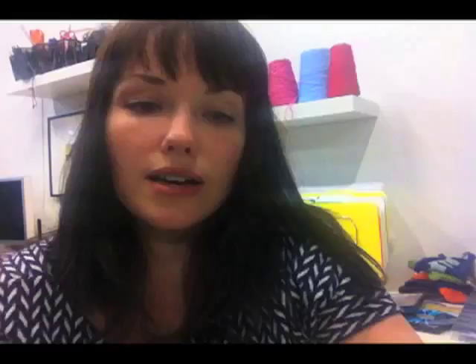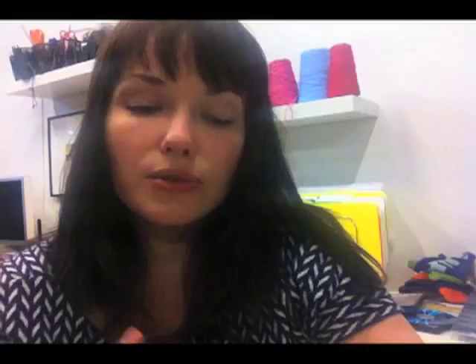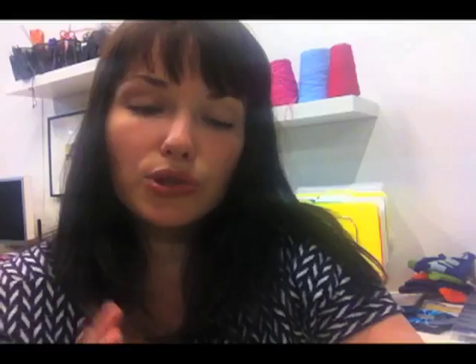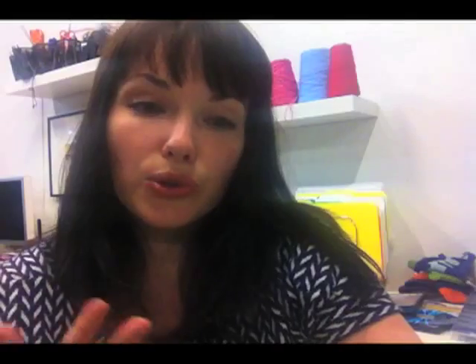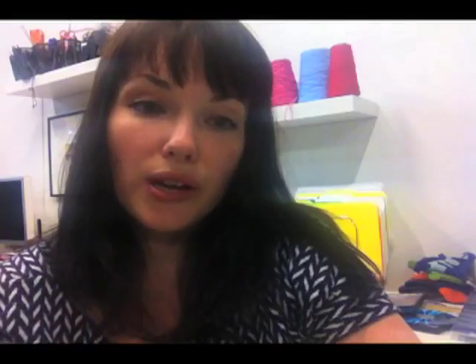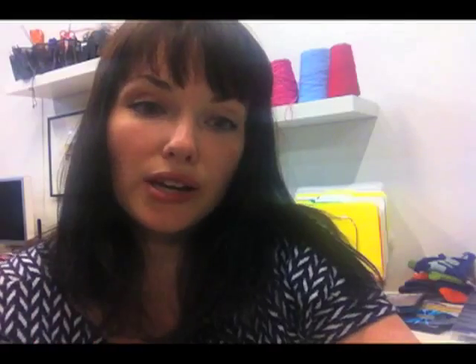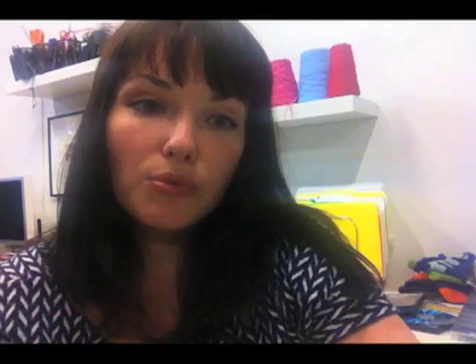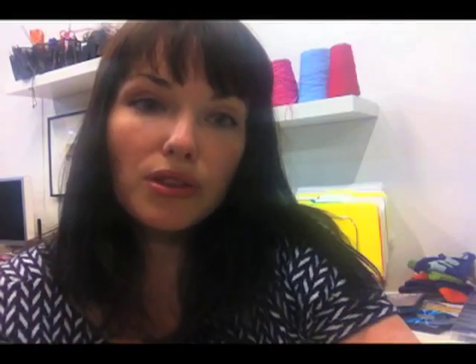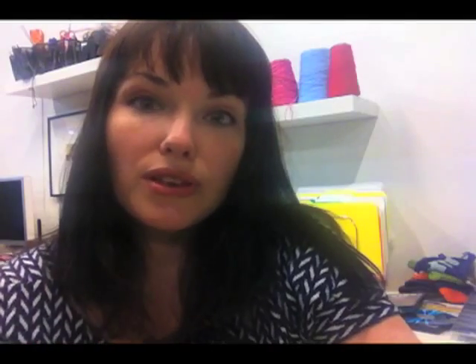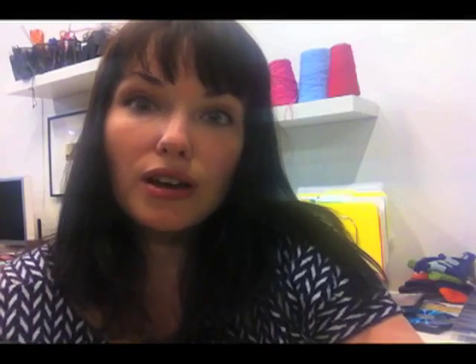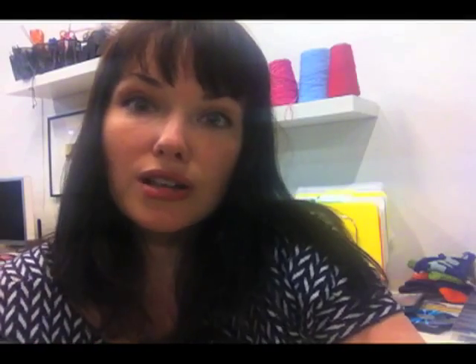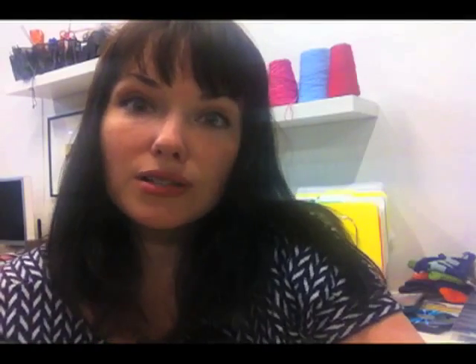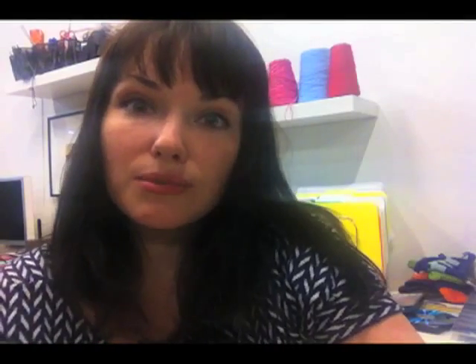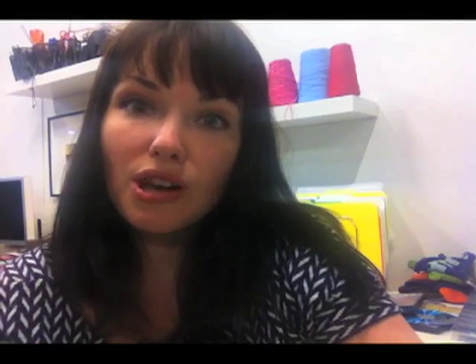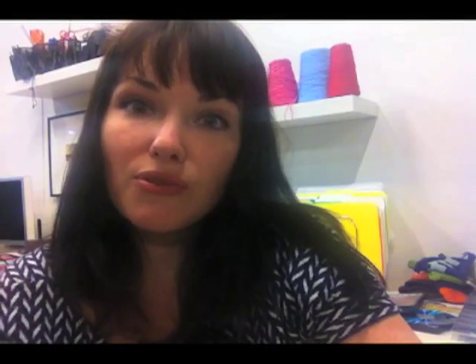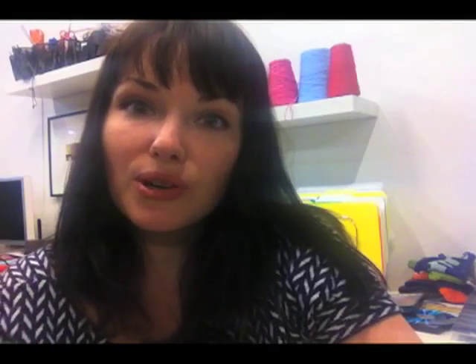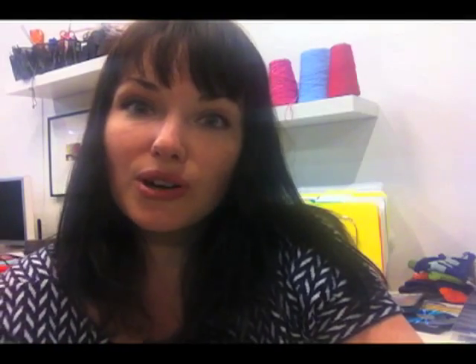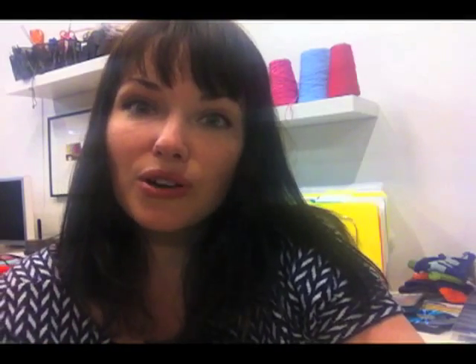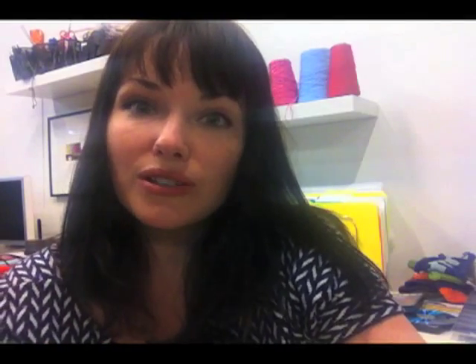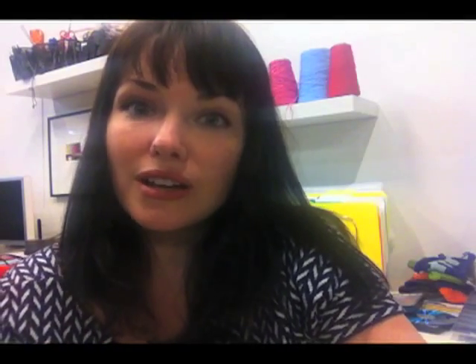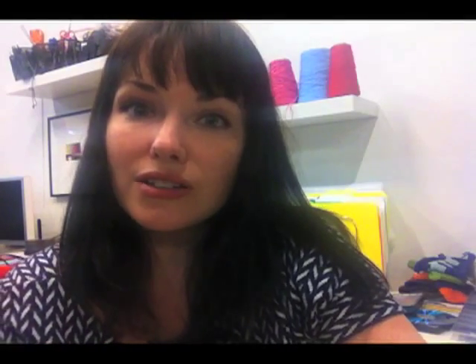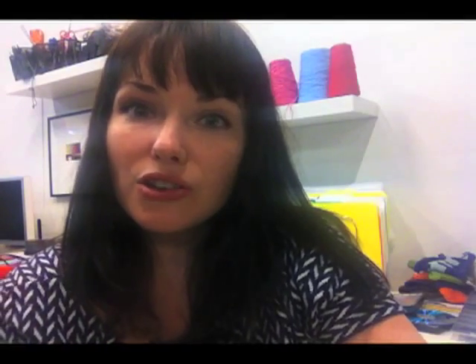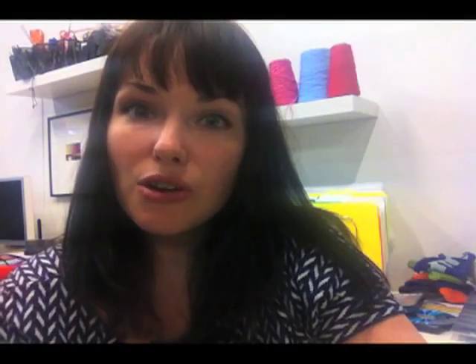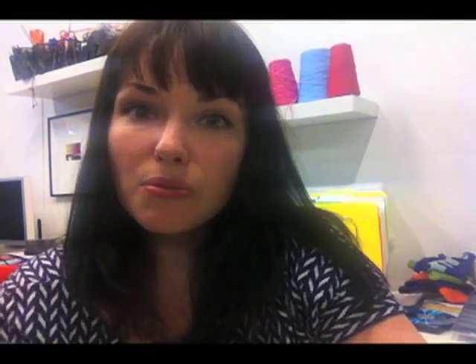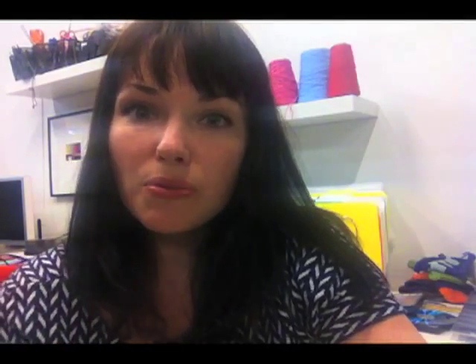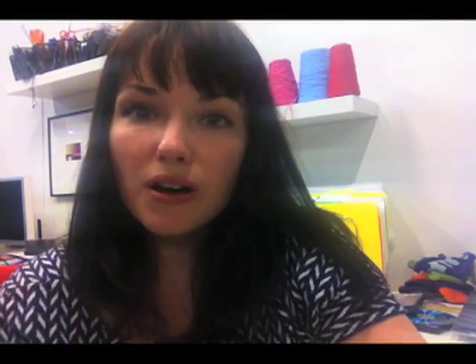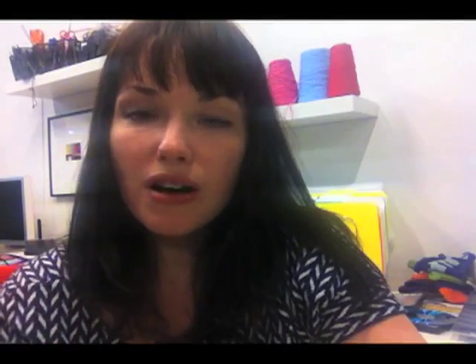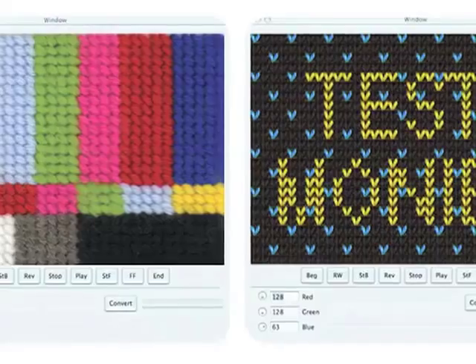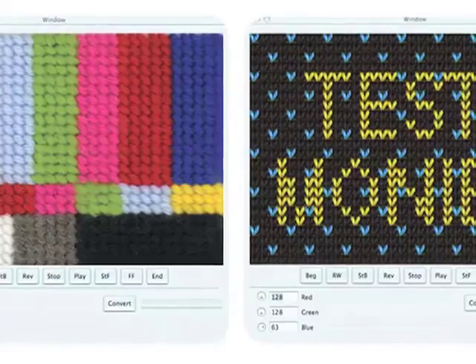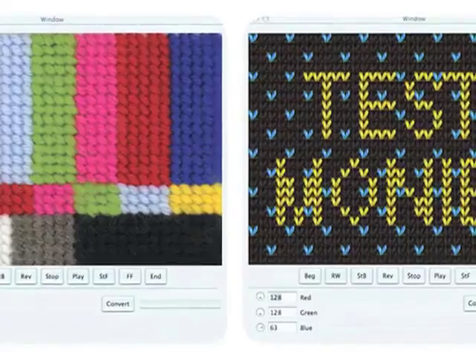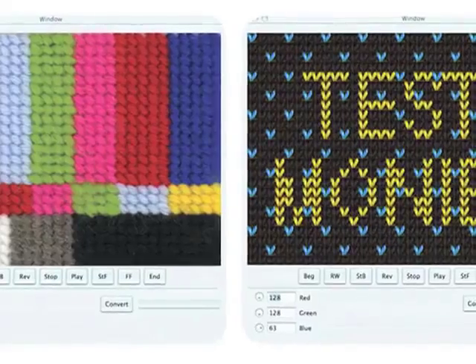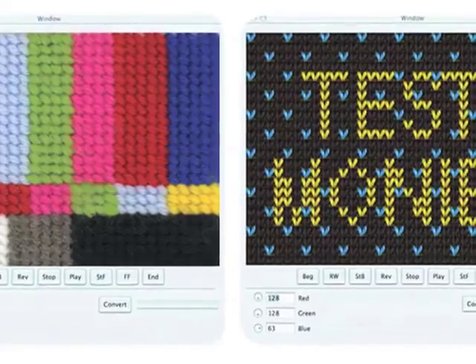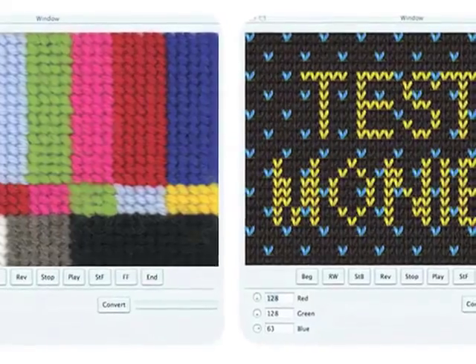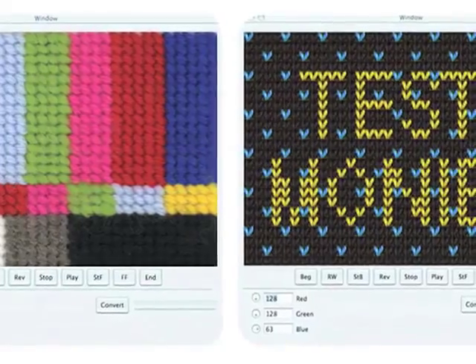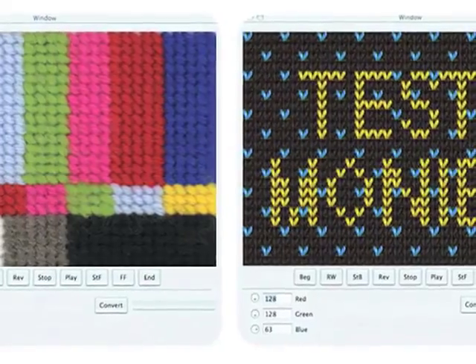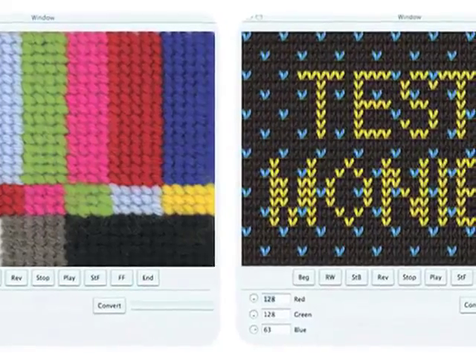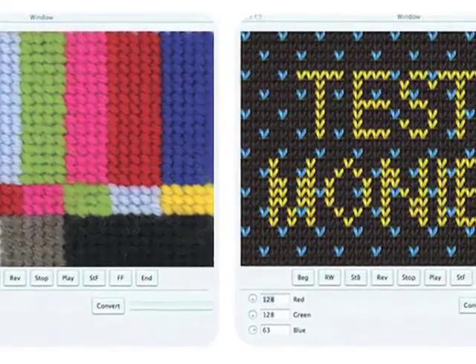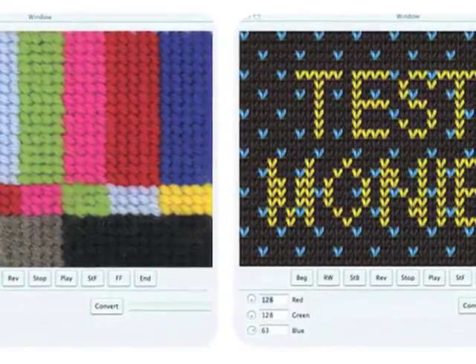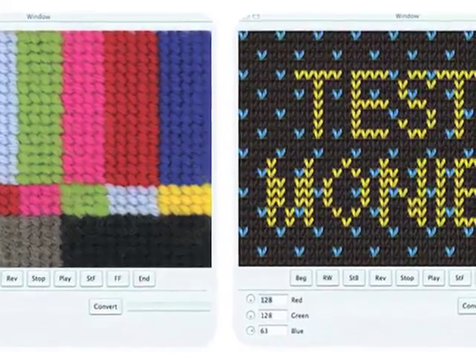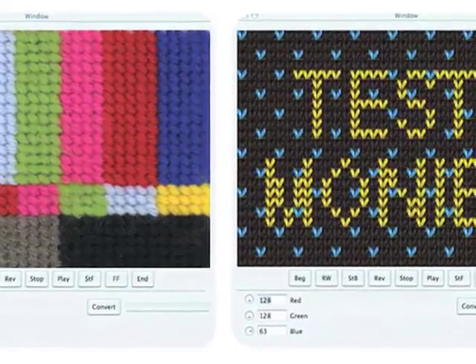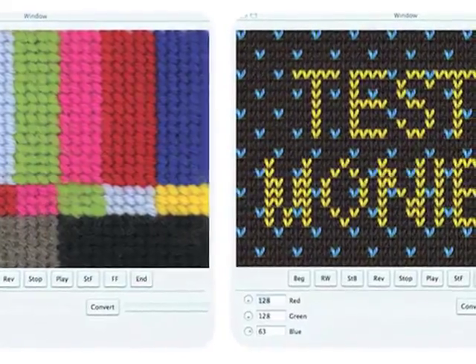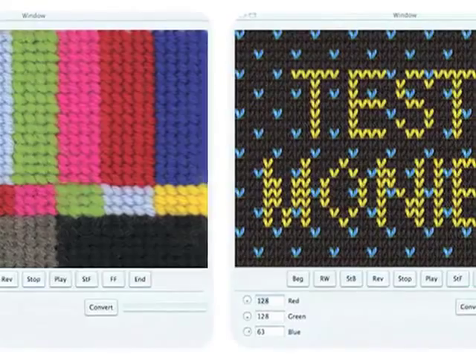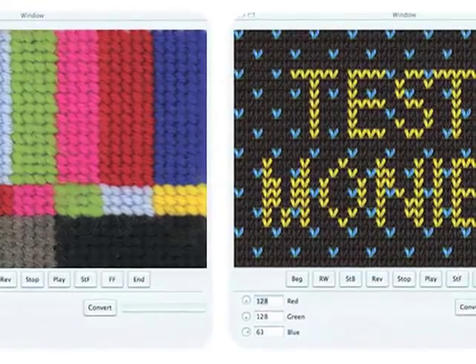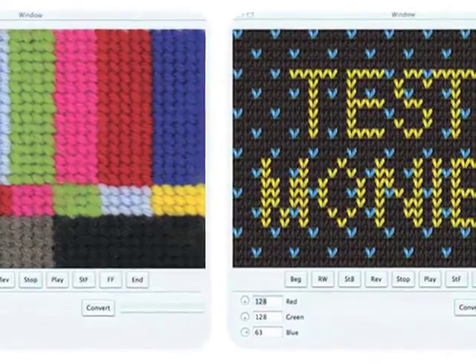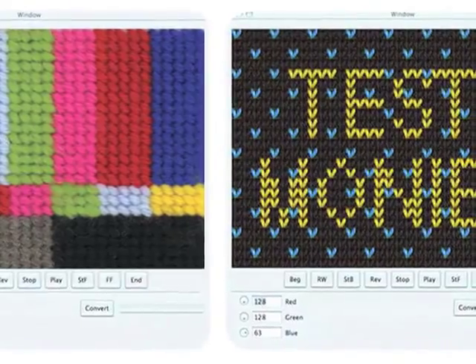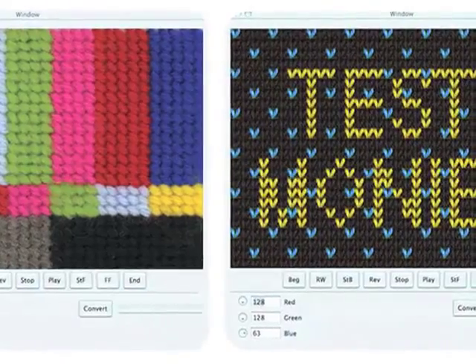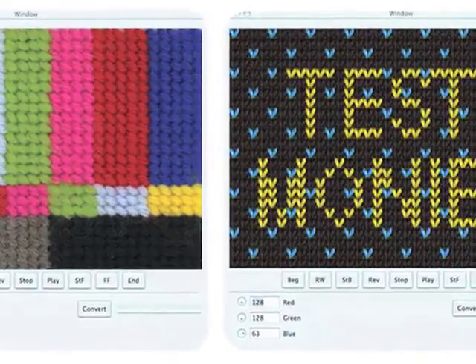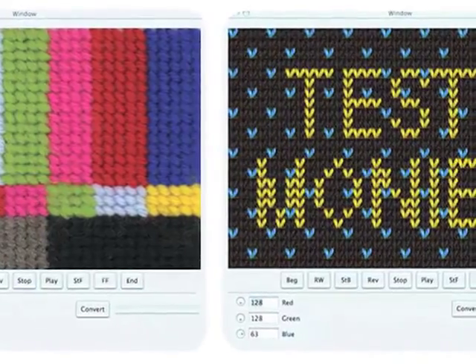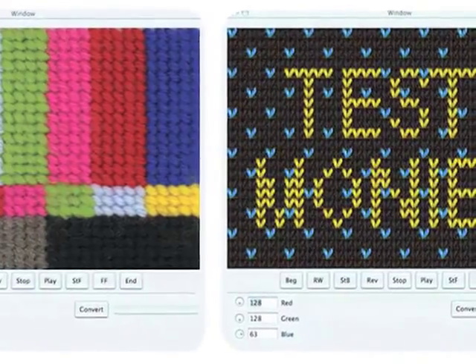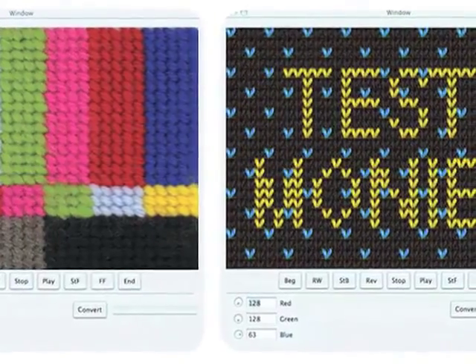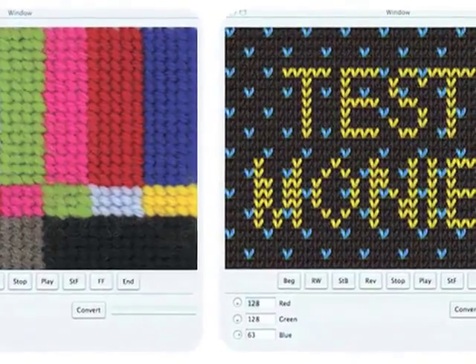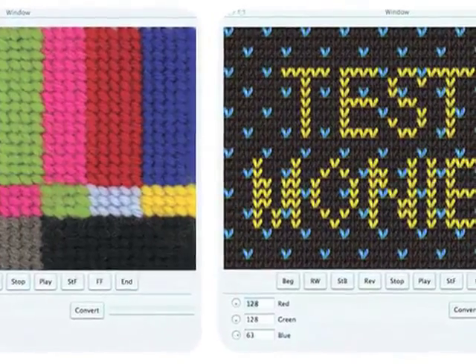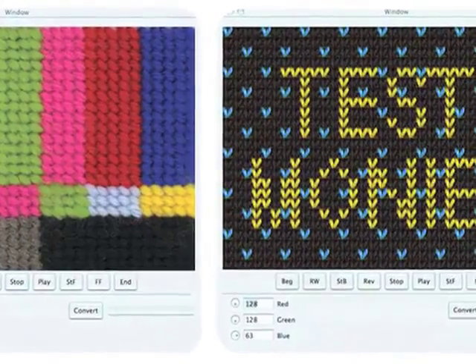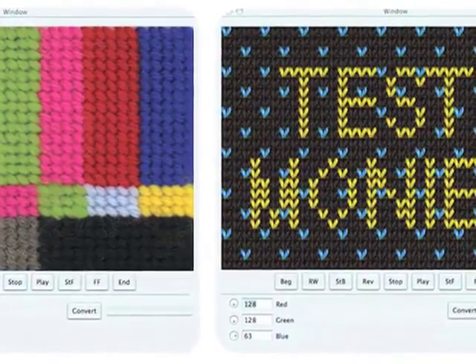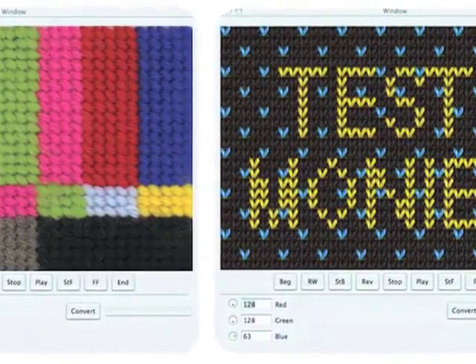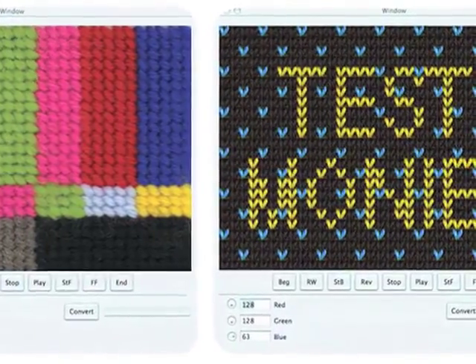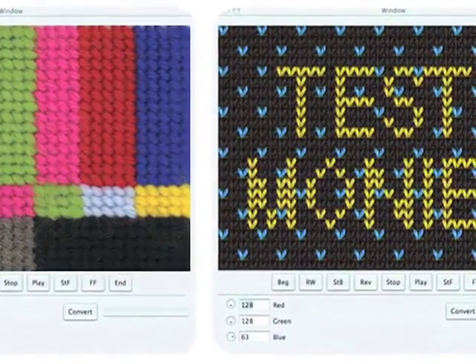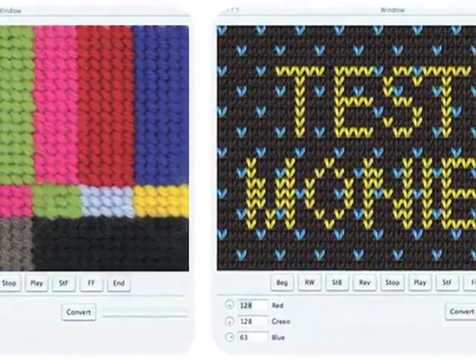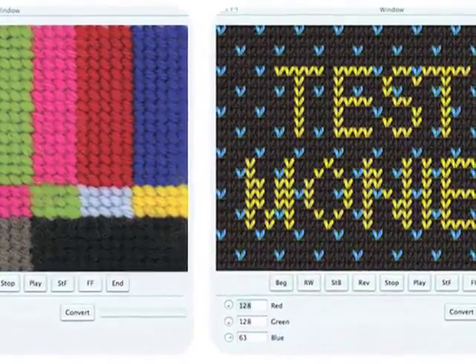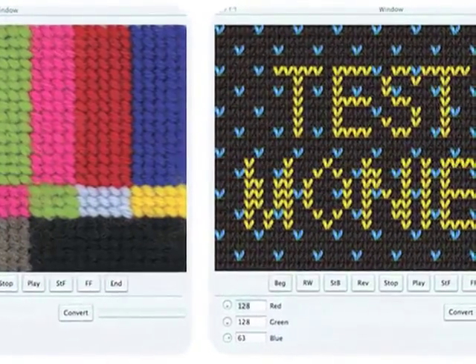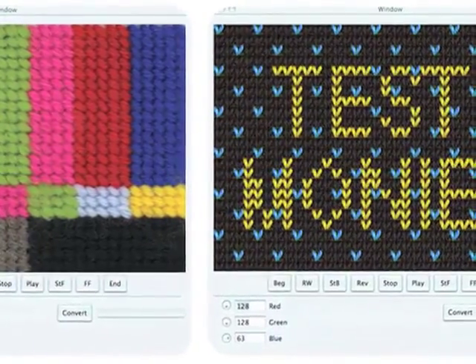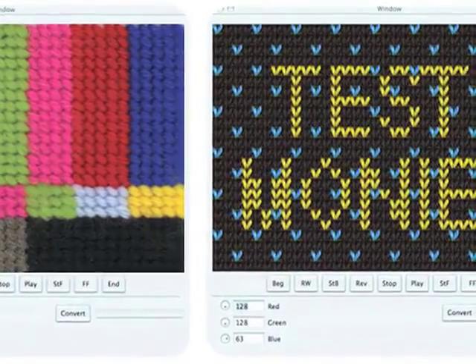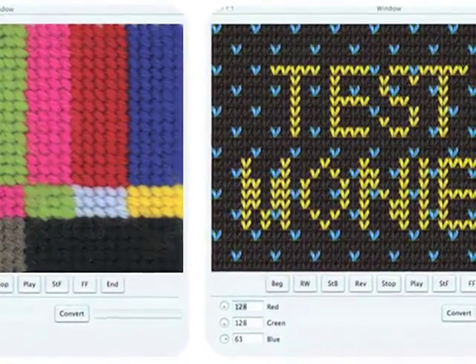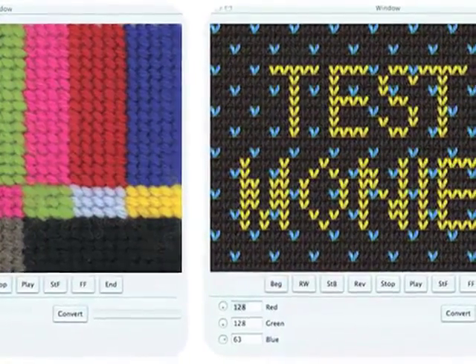It was created with a custom software called Knit-A-Scope, which is based on machine-knitted swatches that I created.